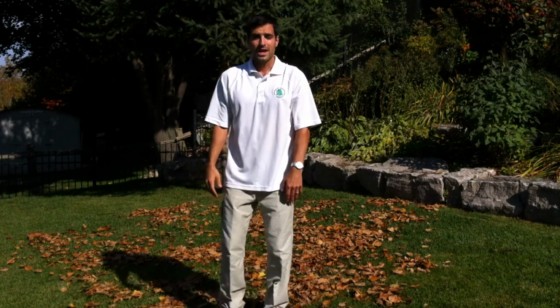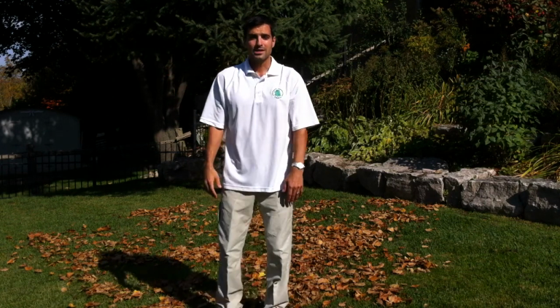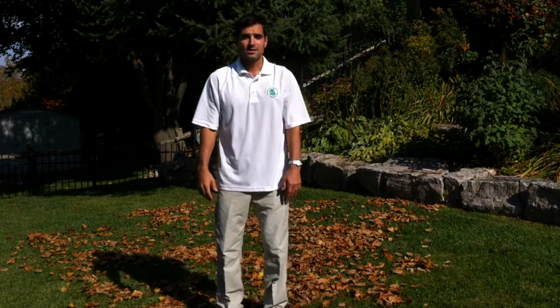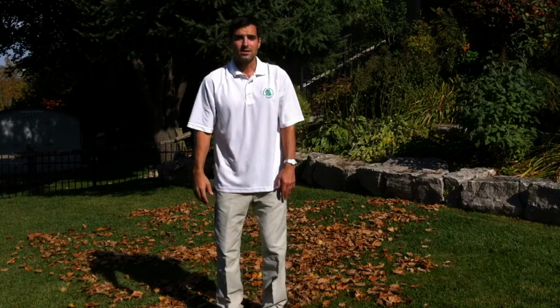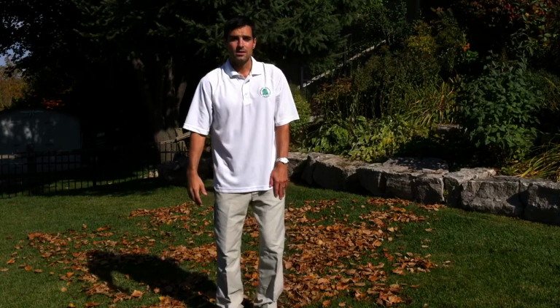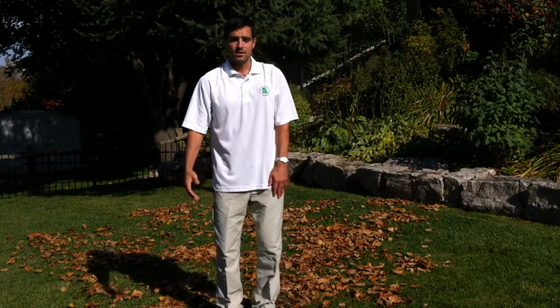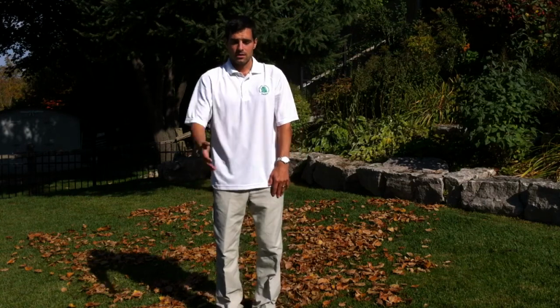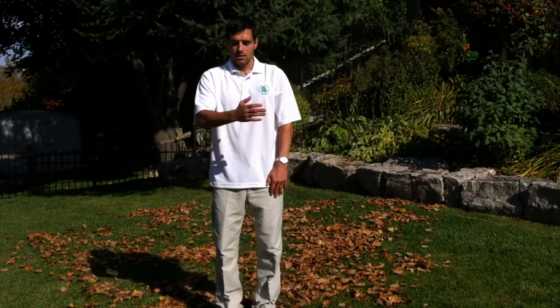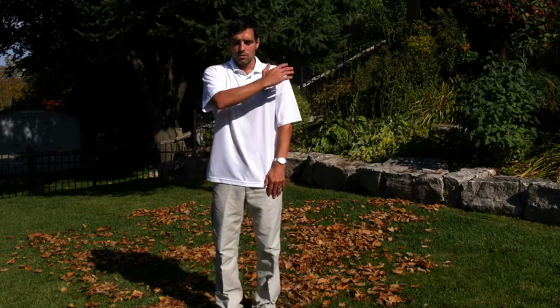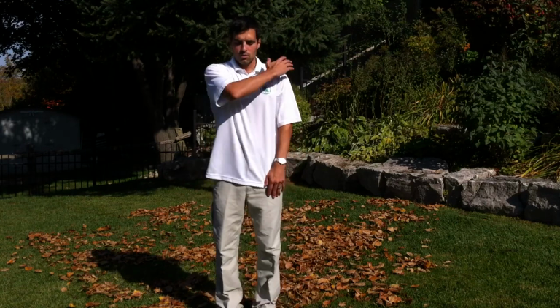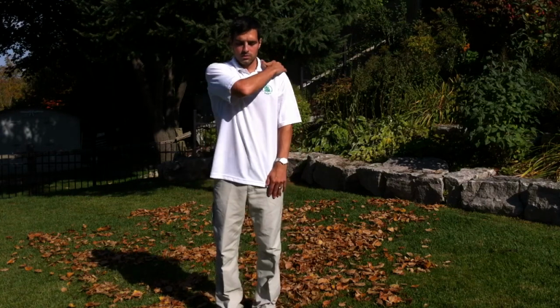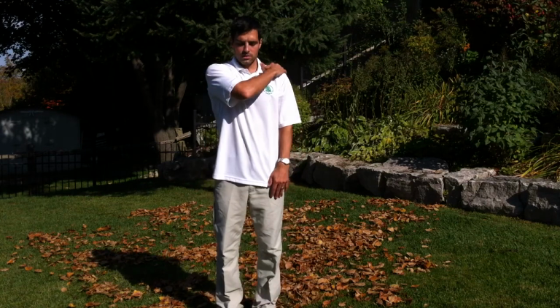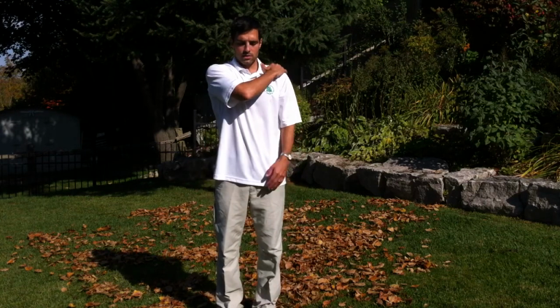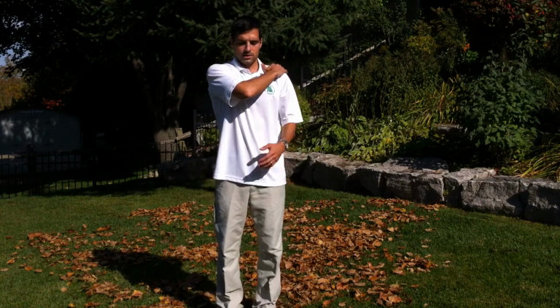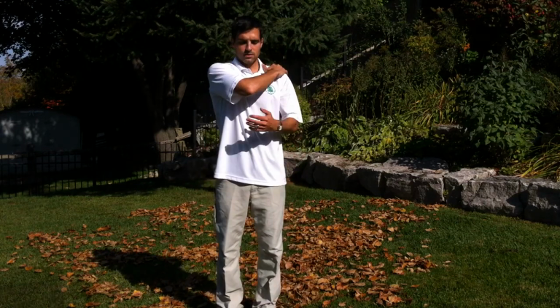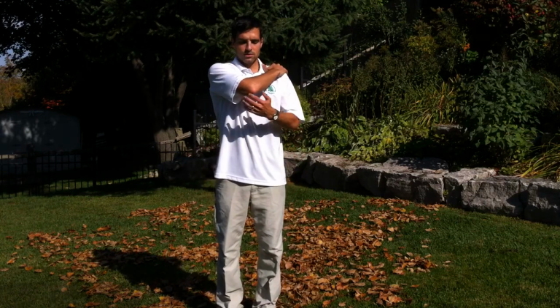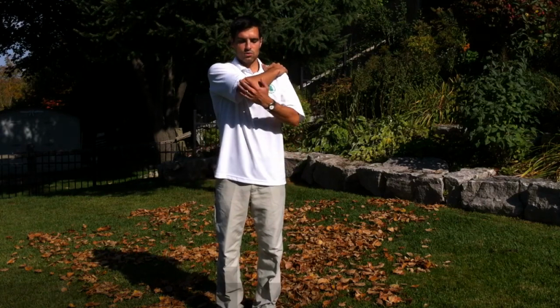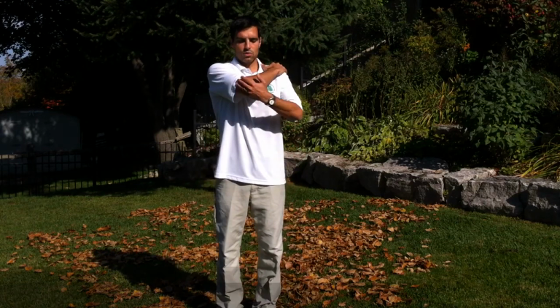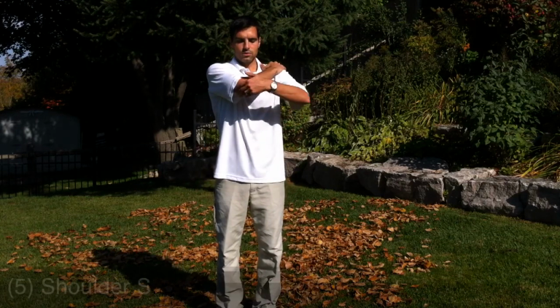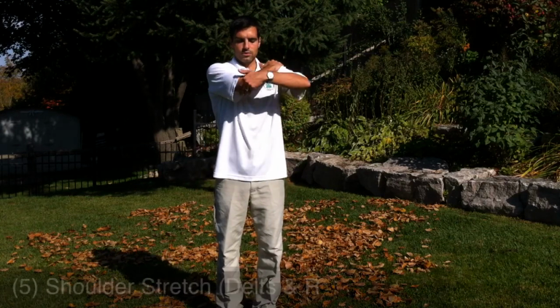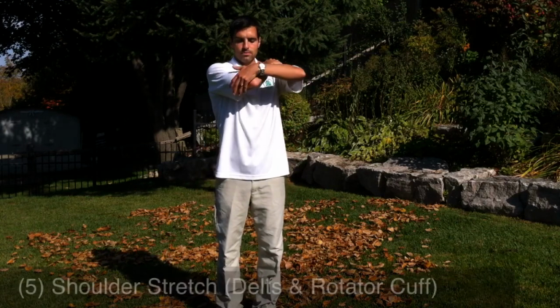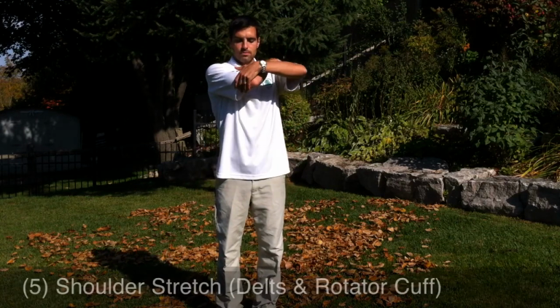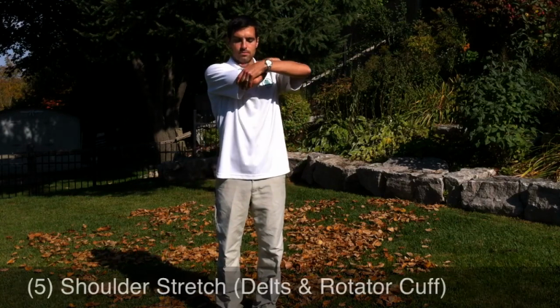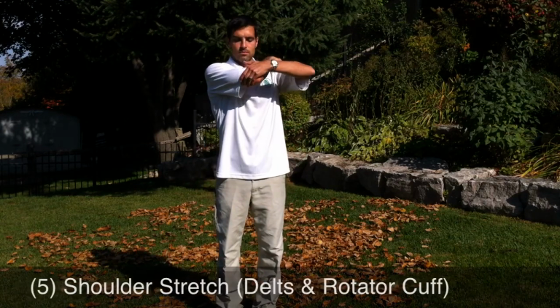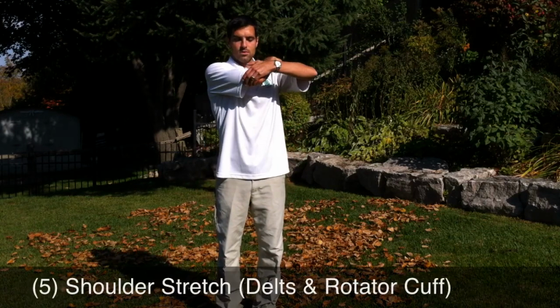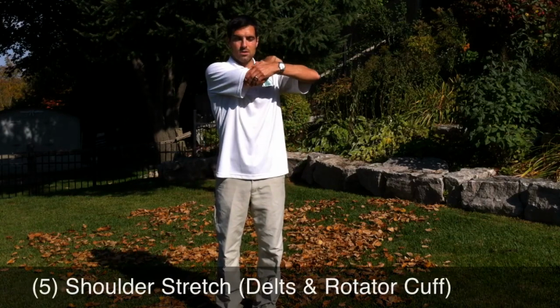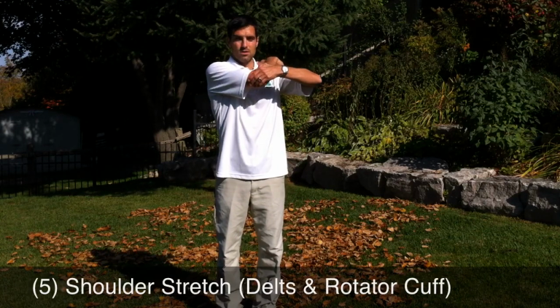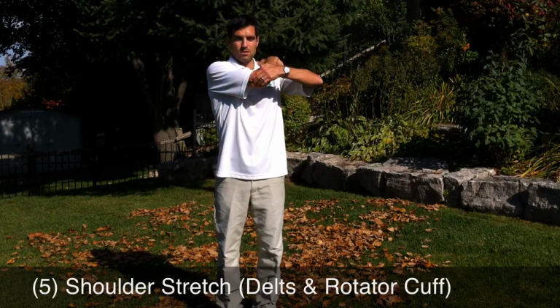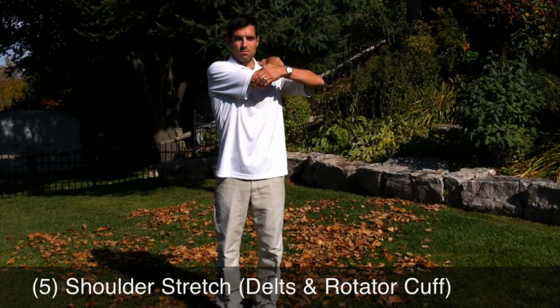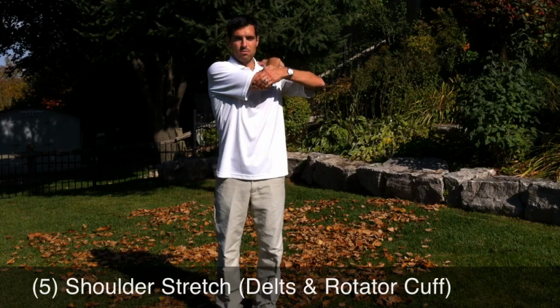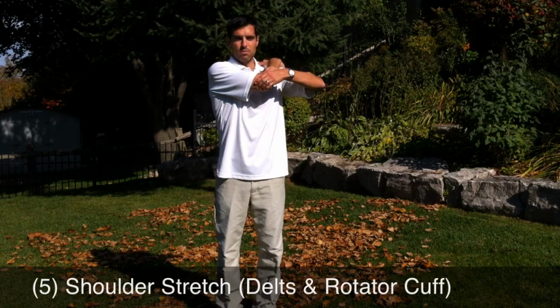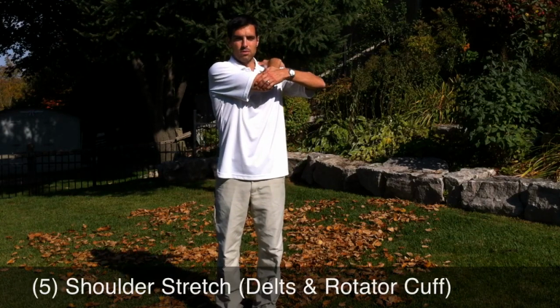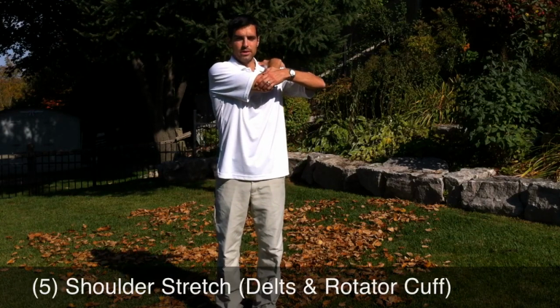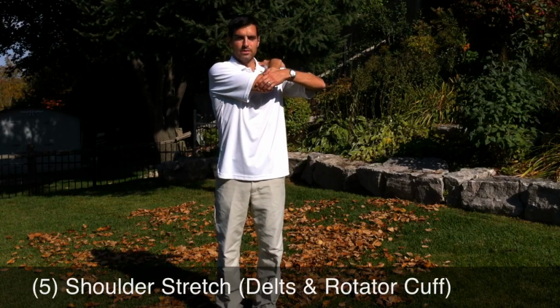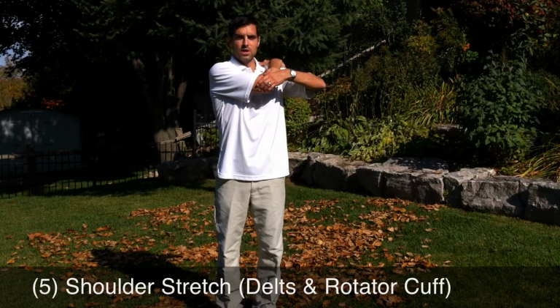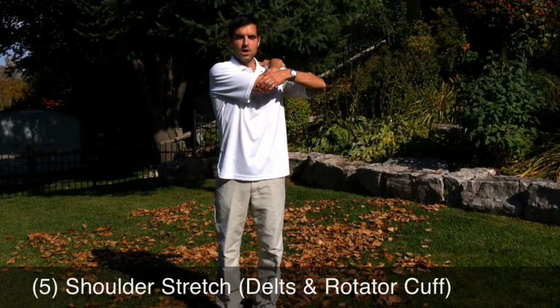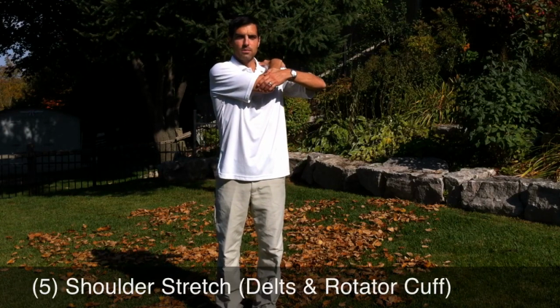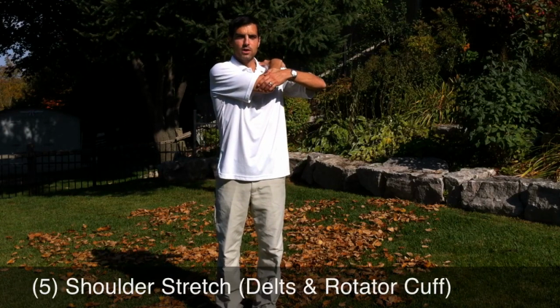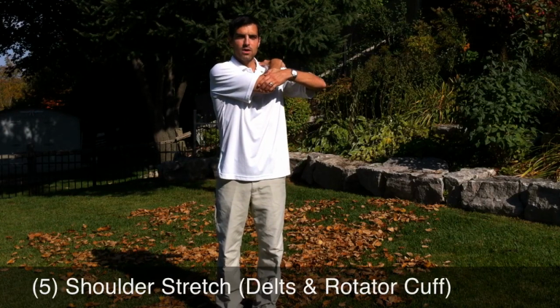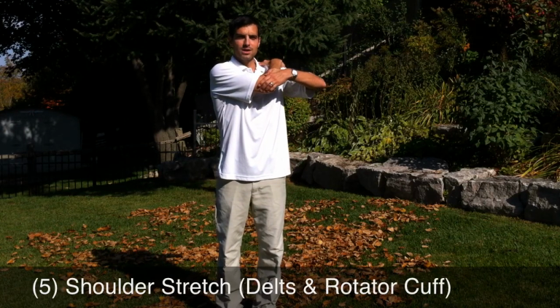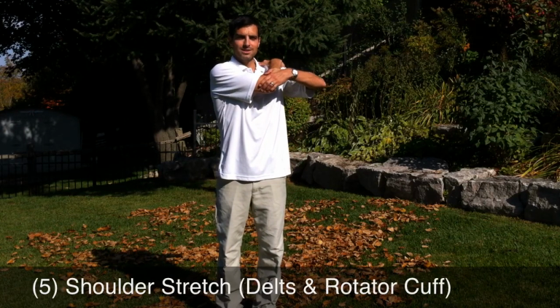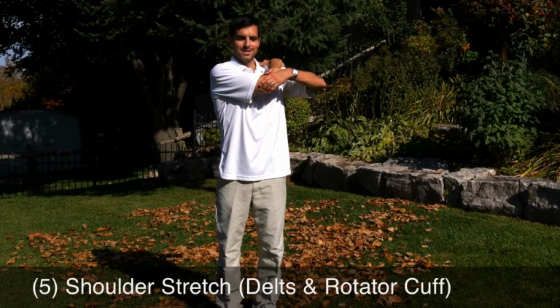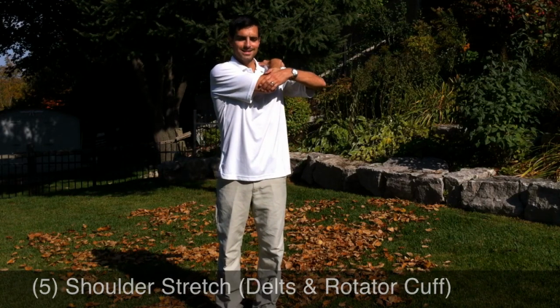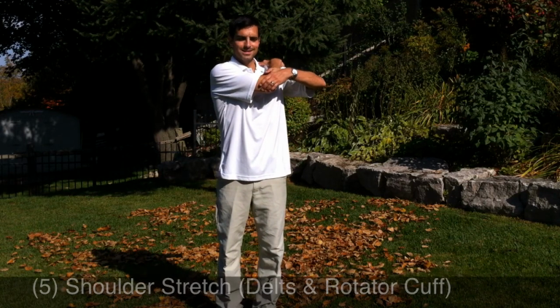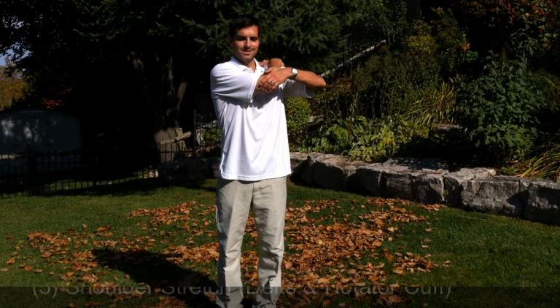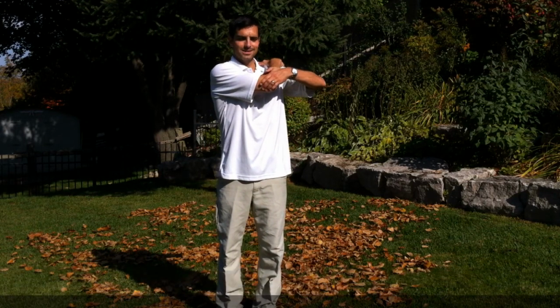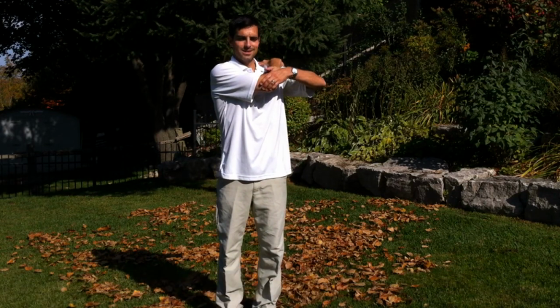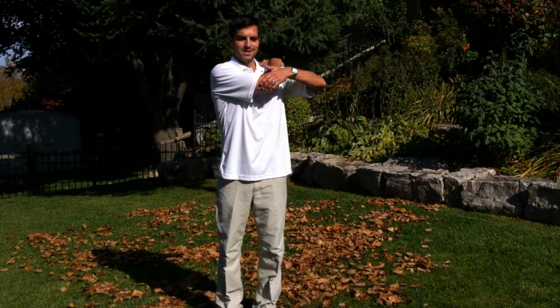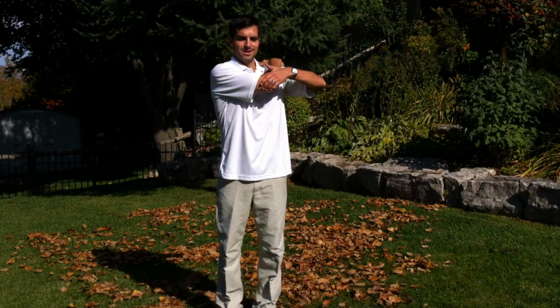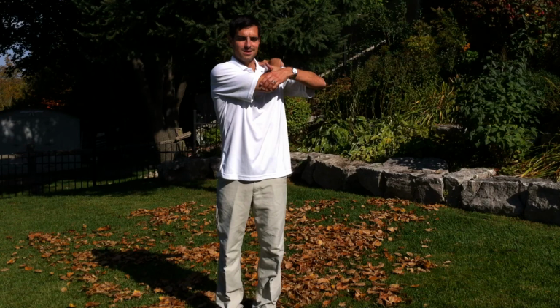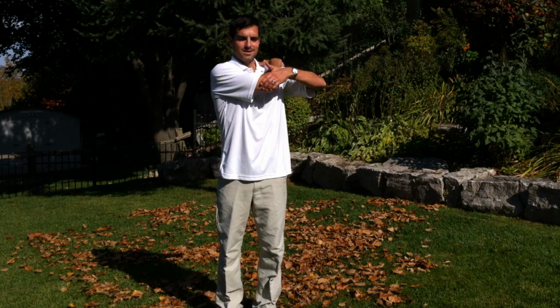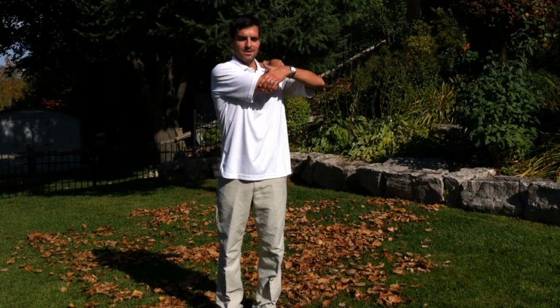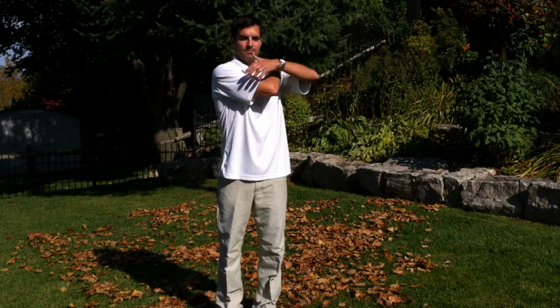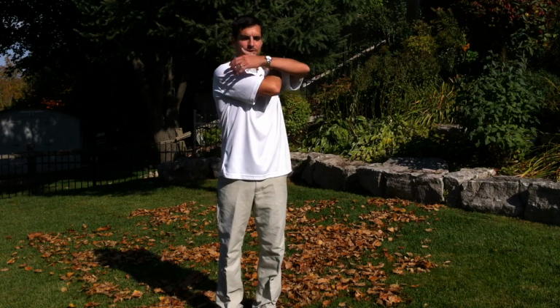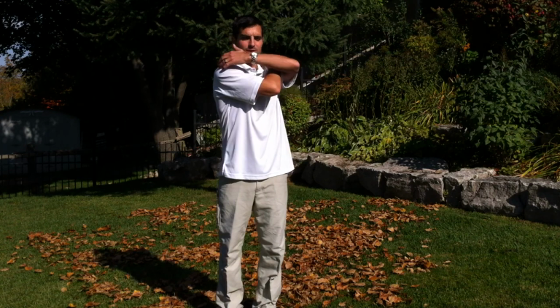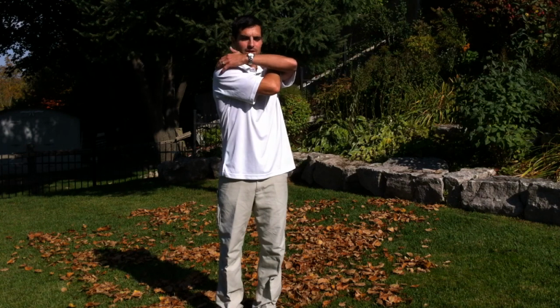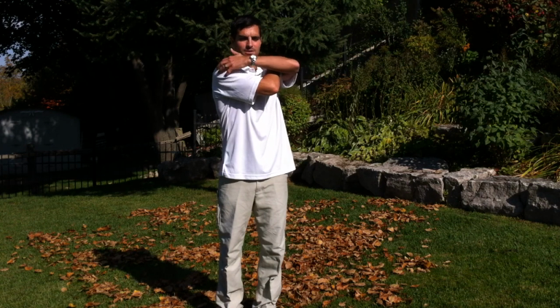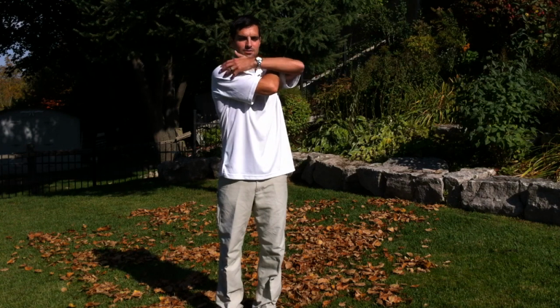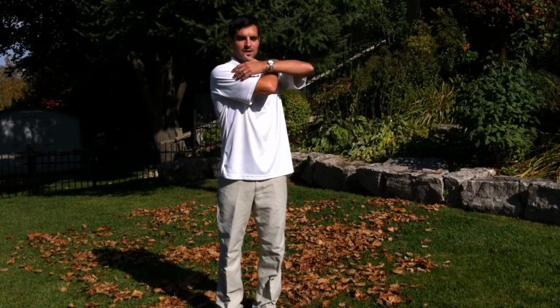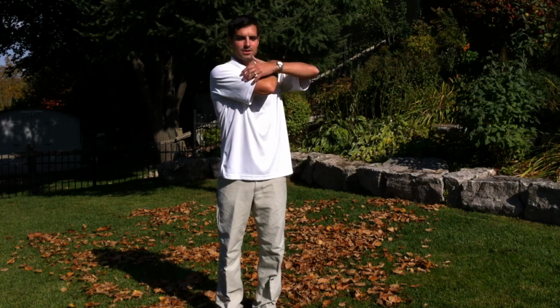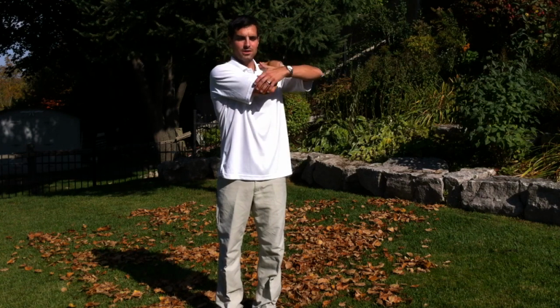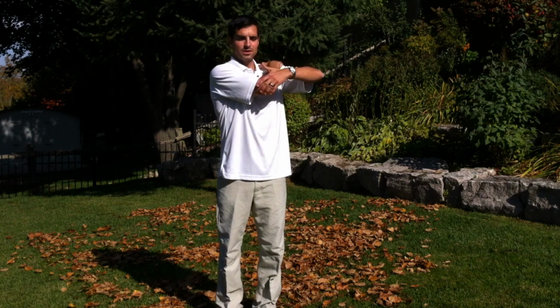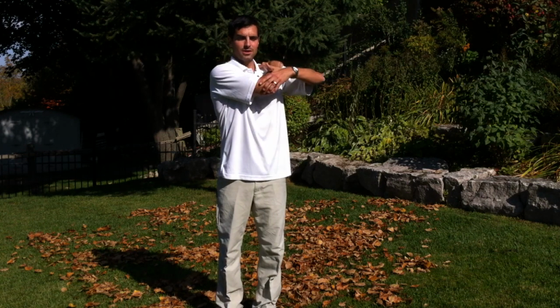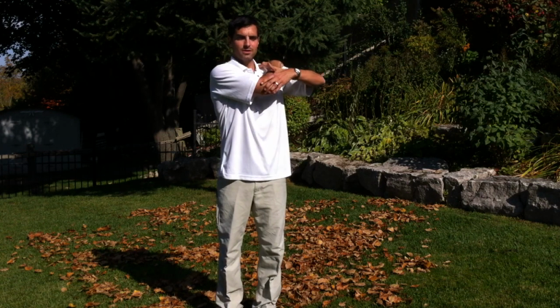Next, we'll stretch the shoulder. Pulling the arm across like this, feeling a stretch in here.